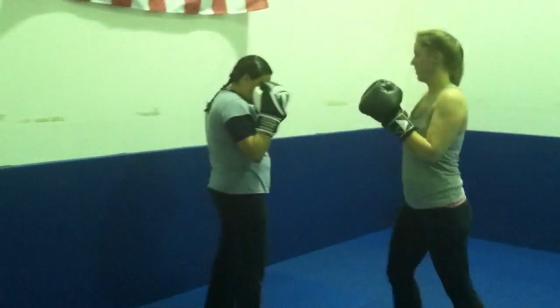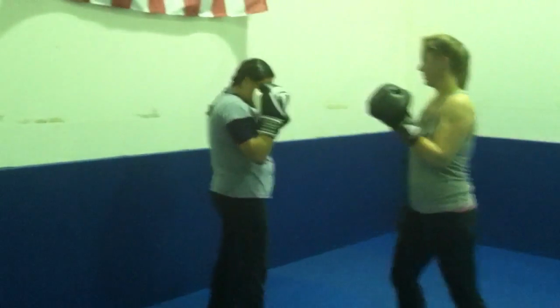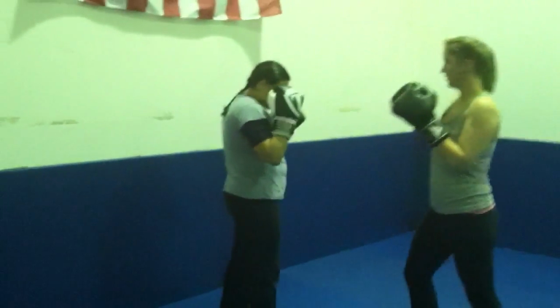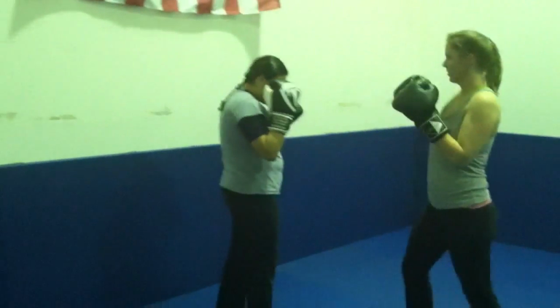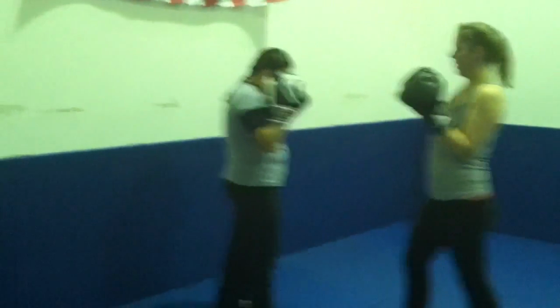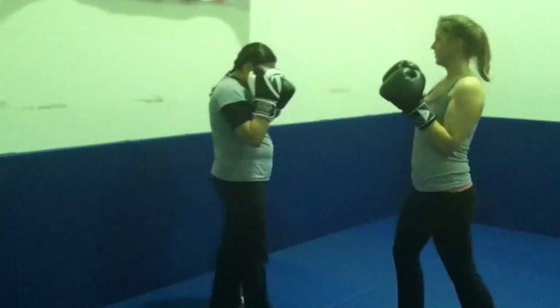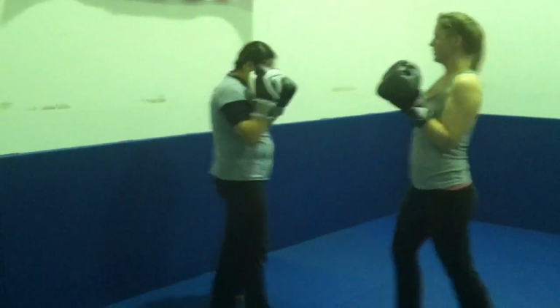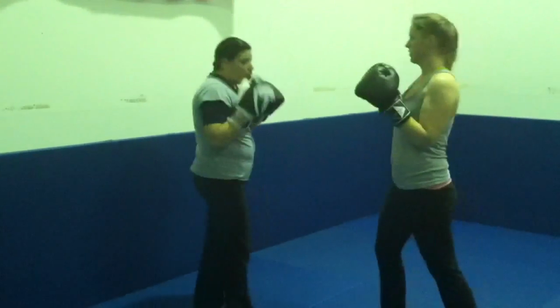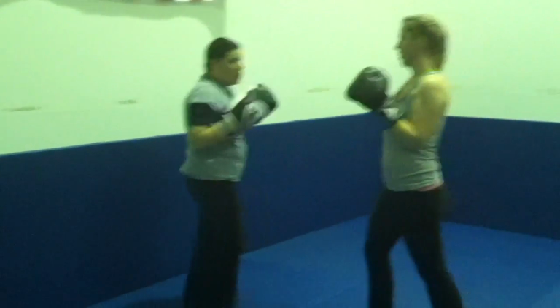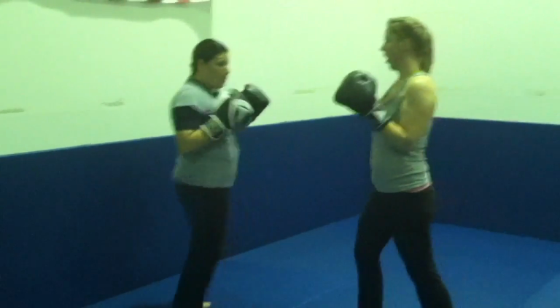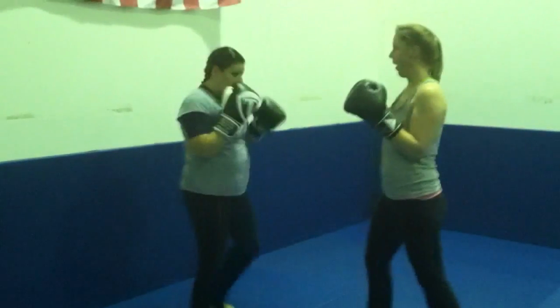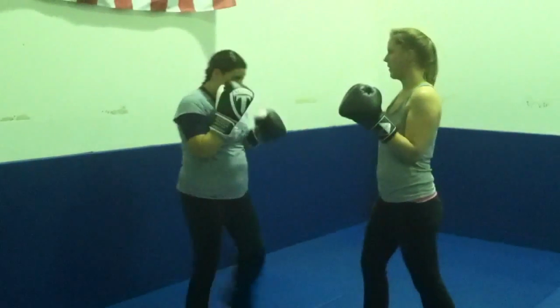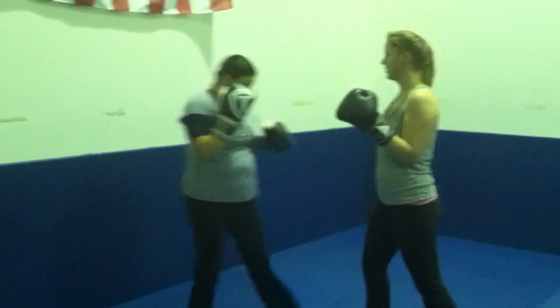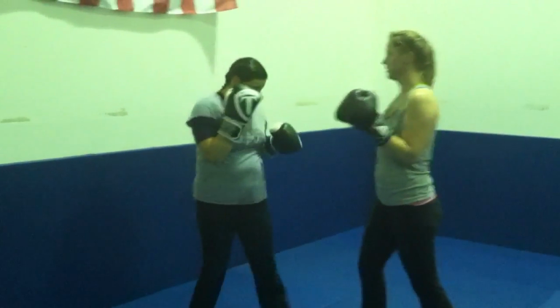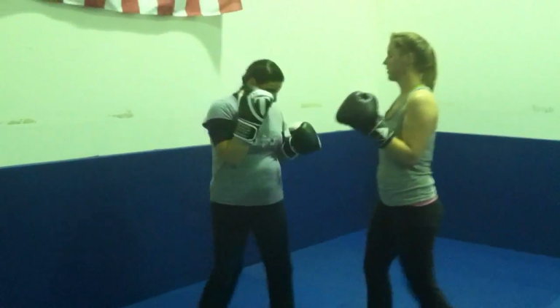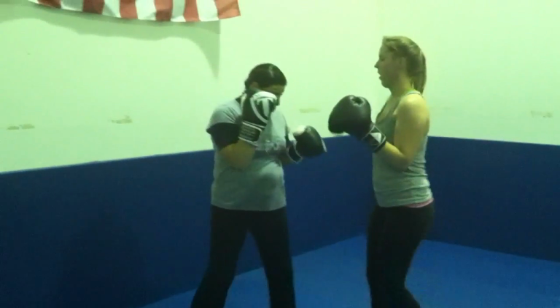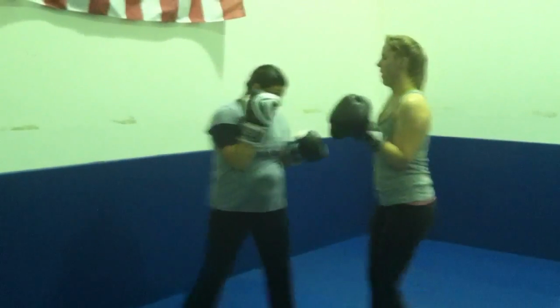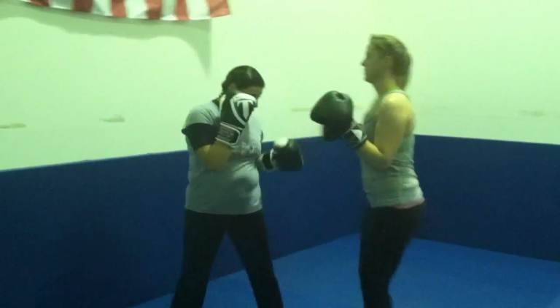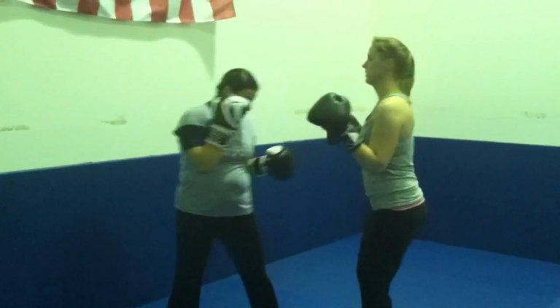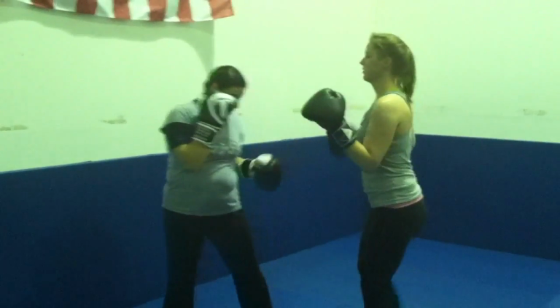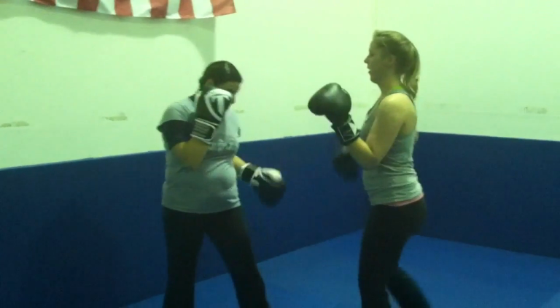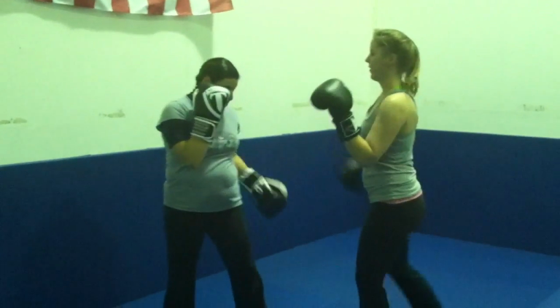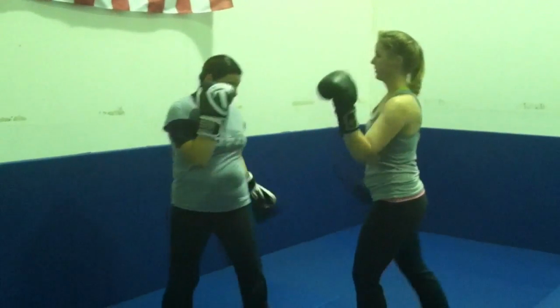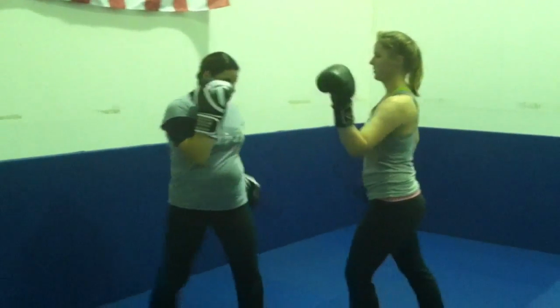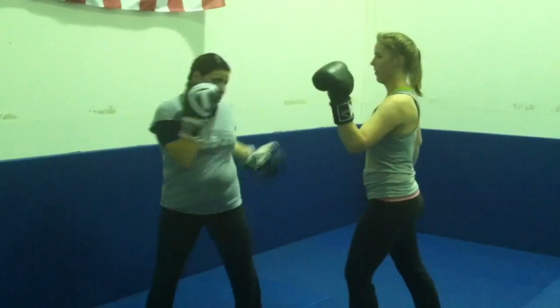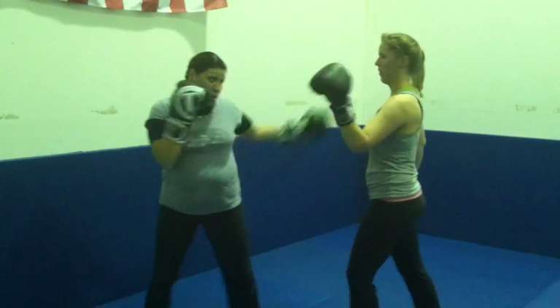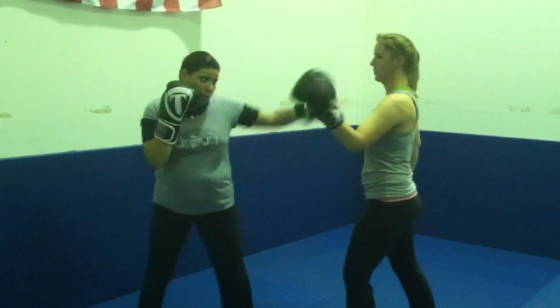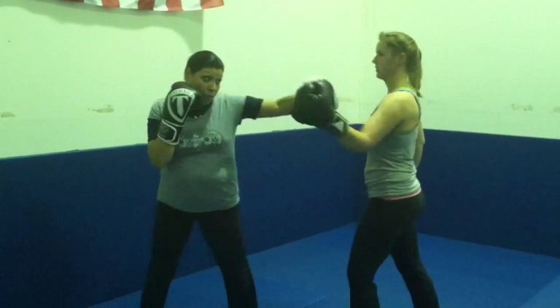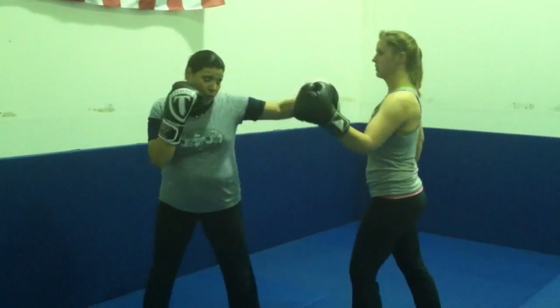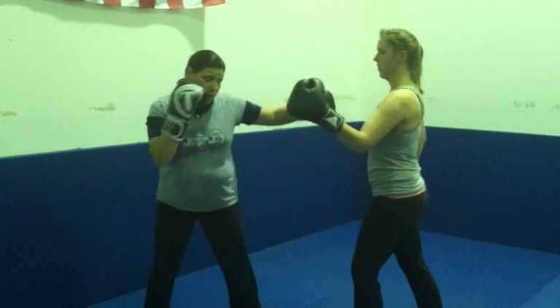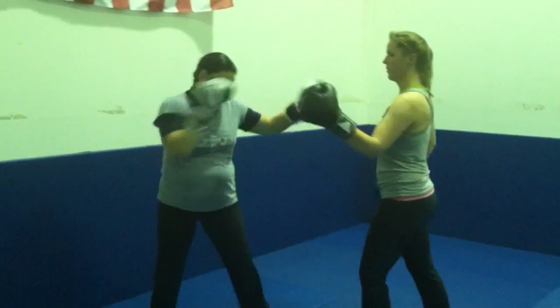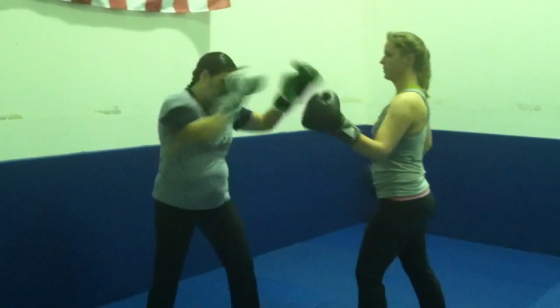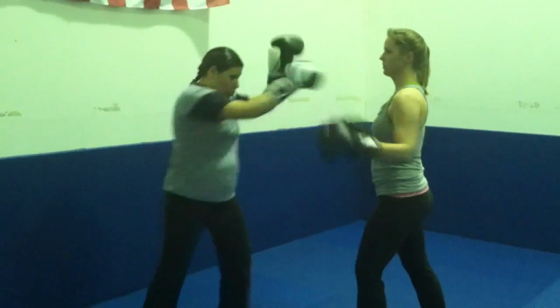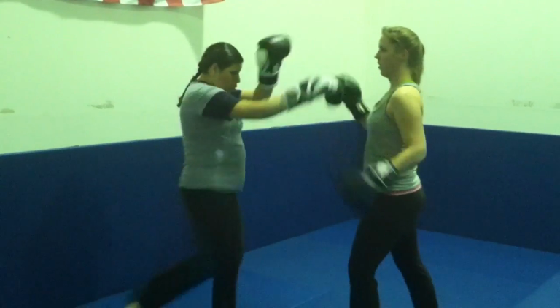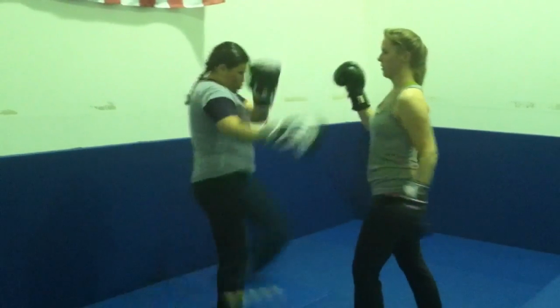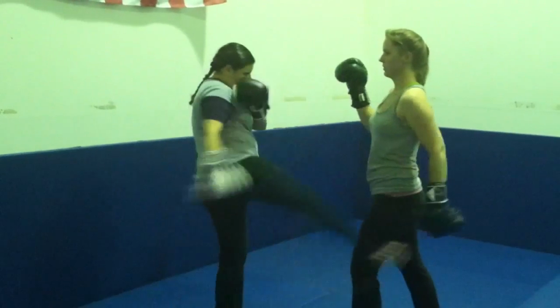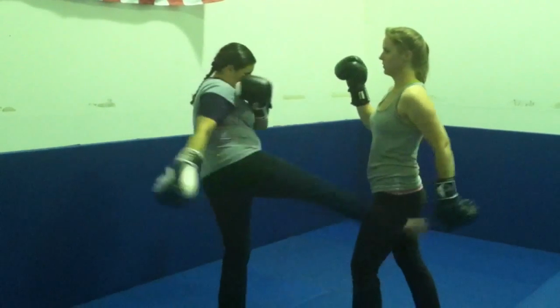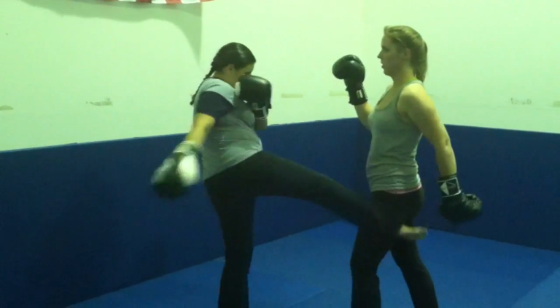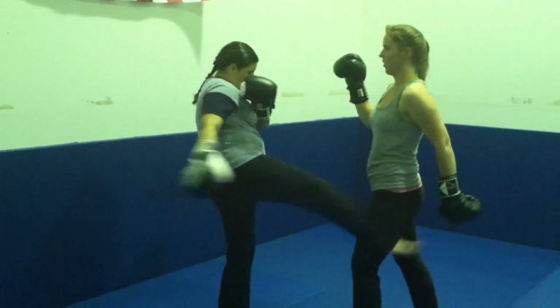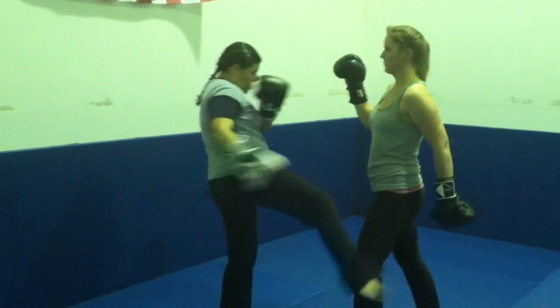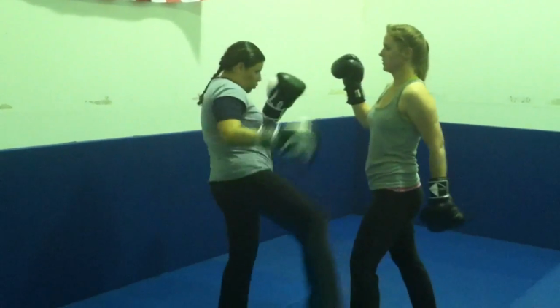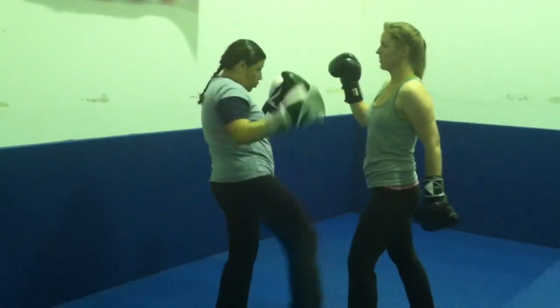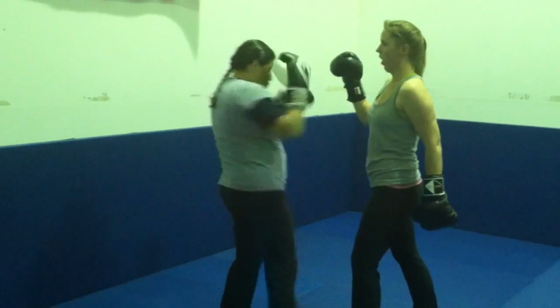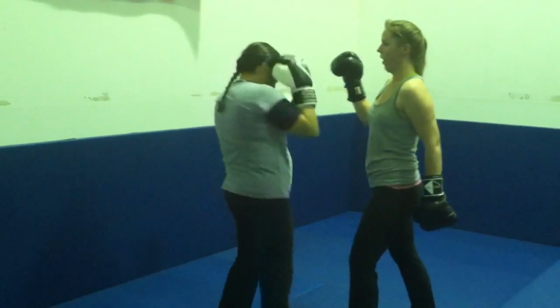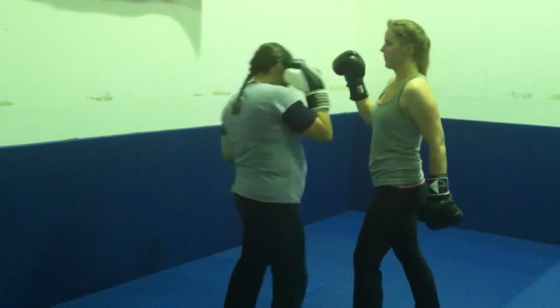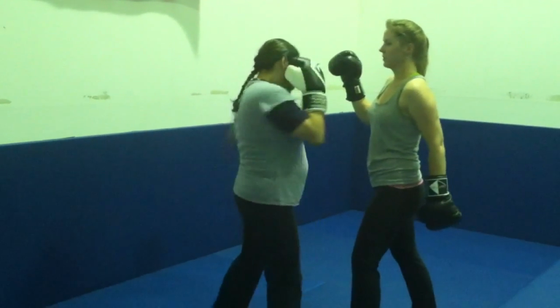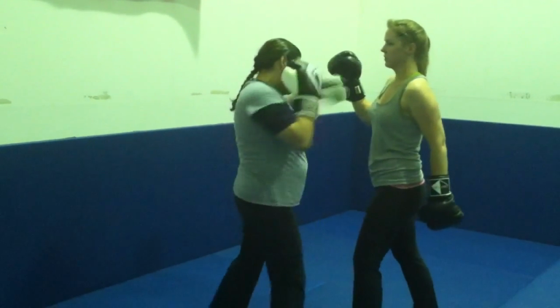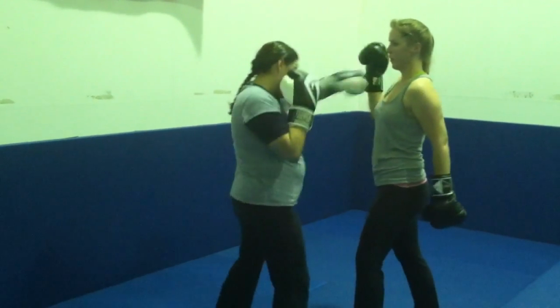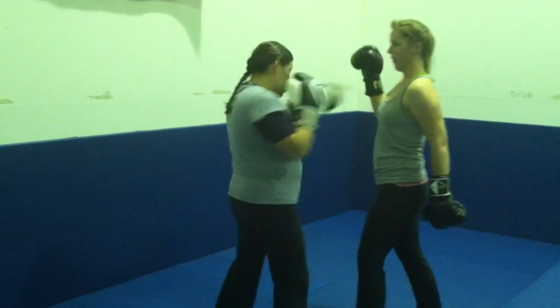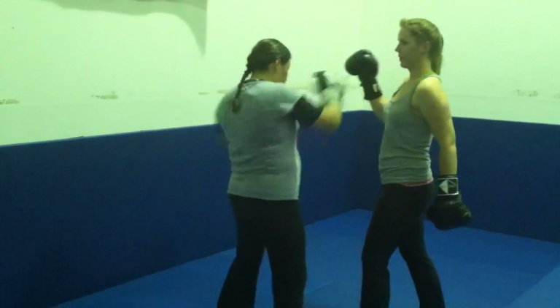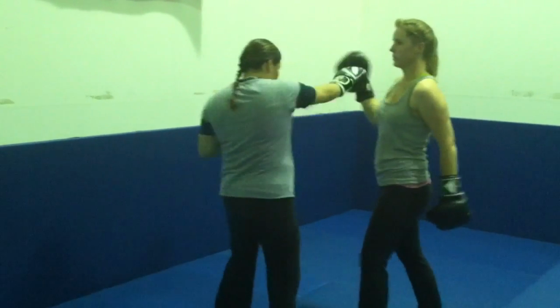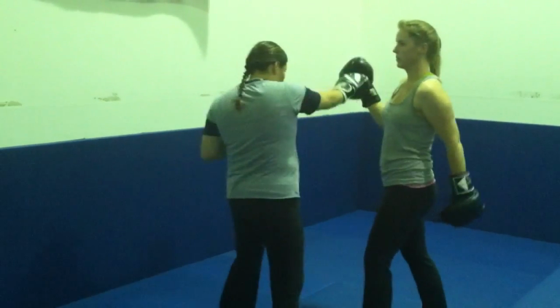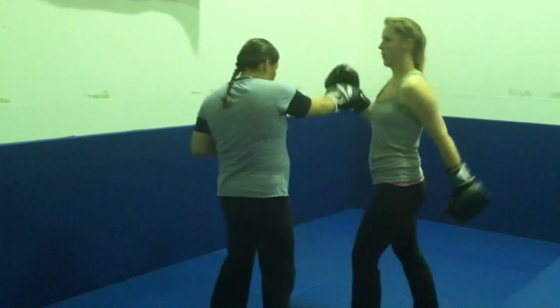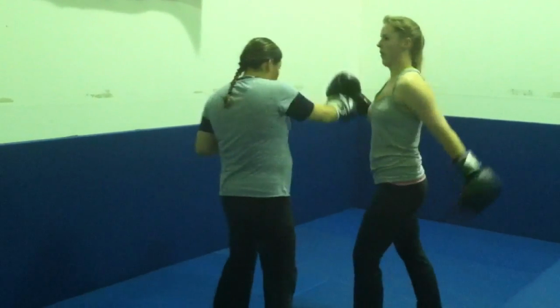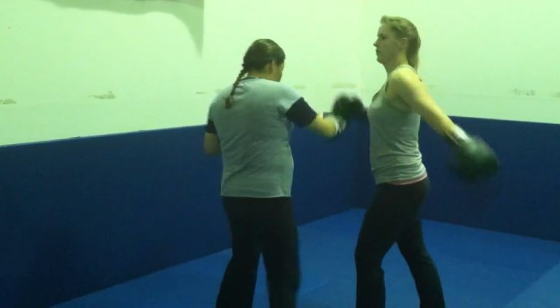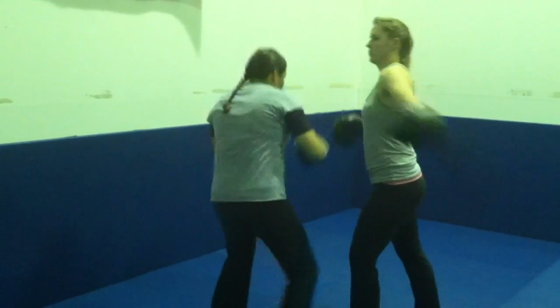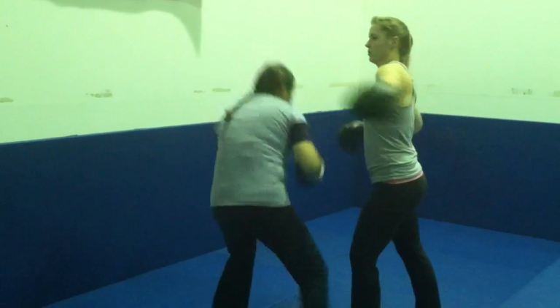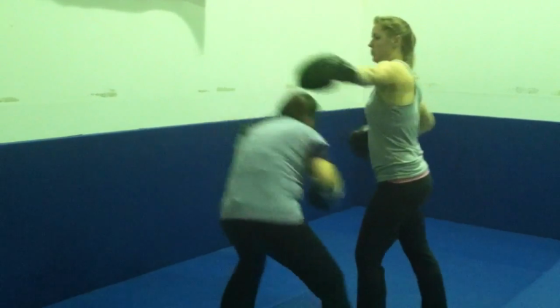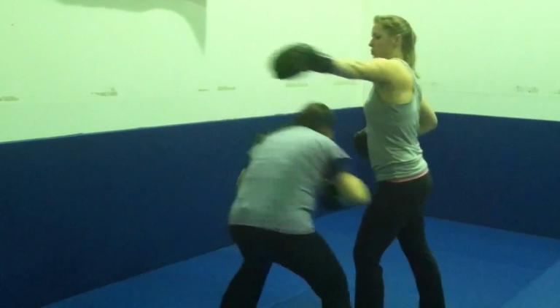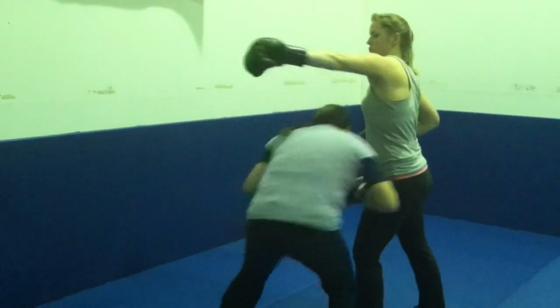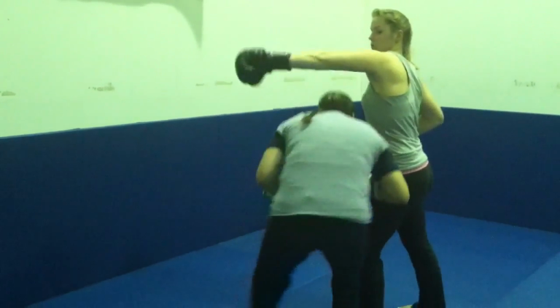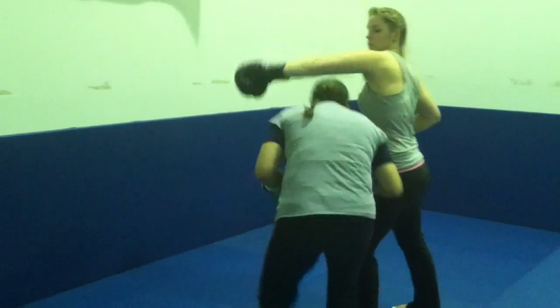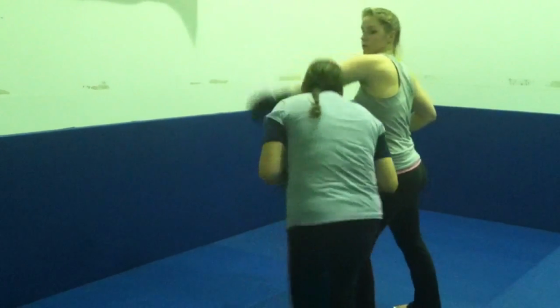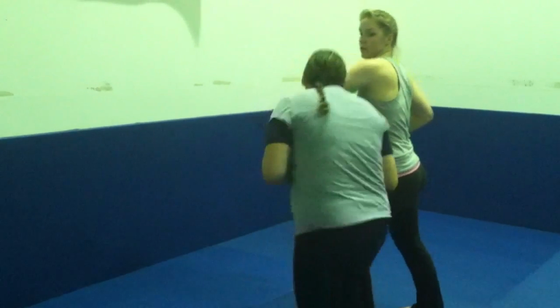Start from righty. Hook. Leg kick. Two punches. Slip. Pivot.